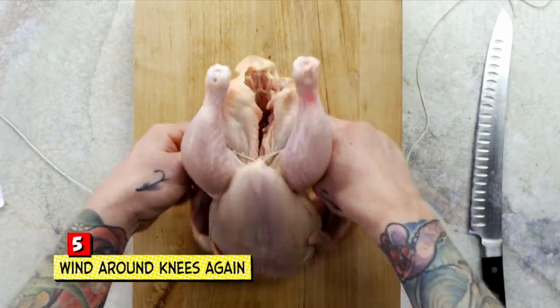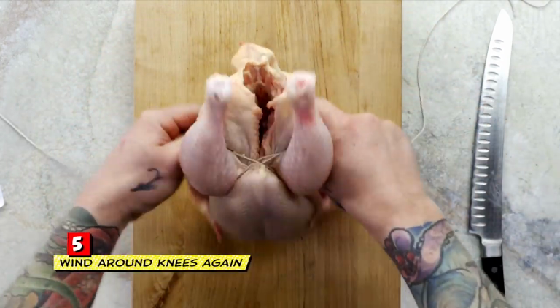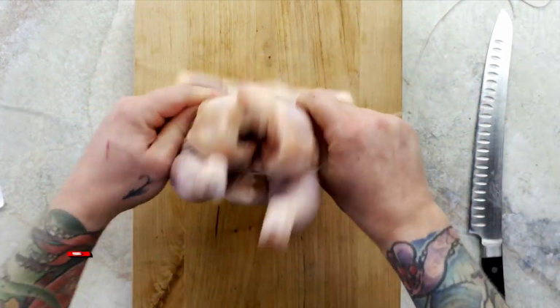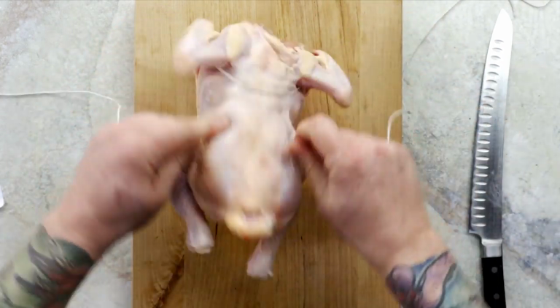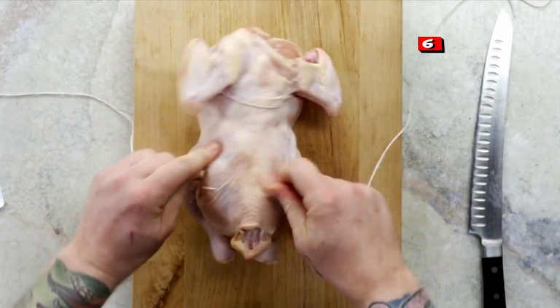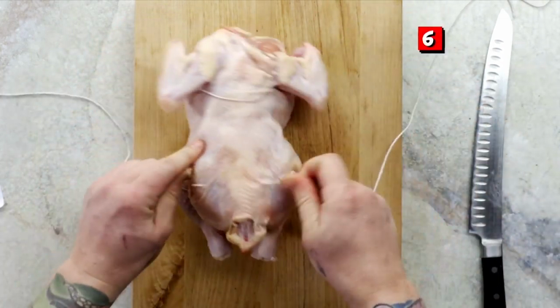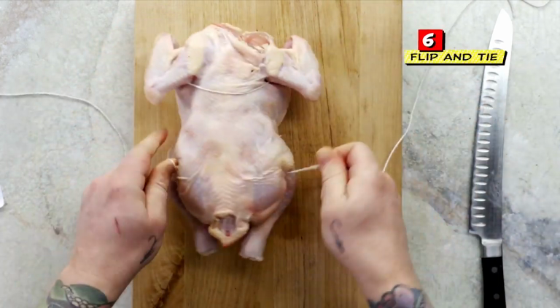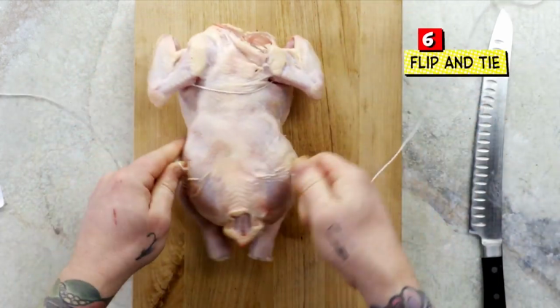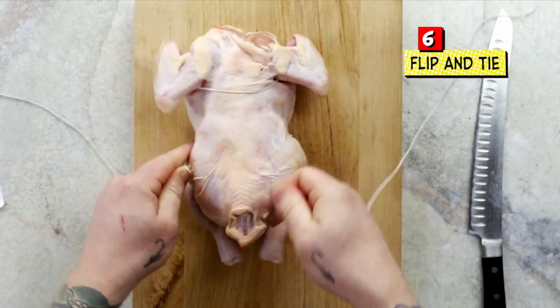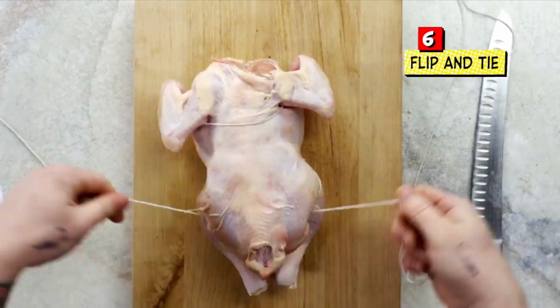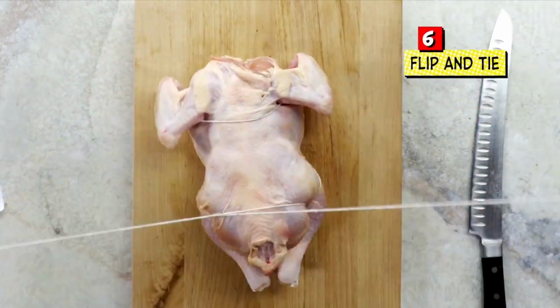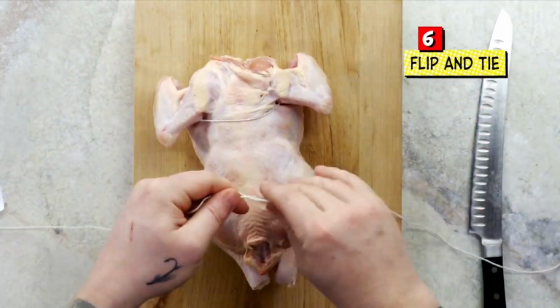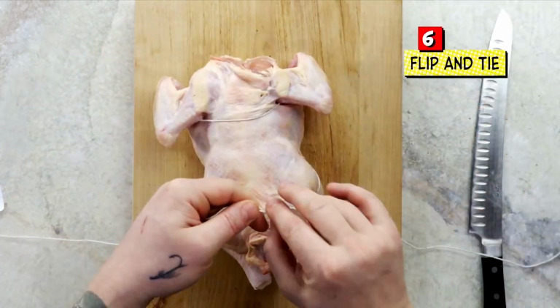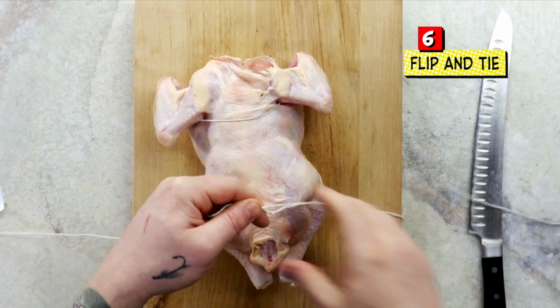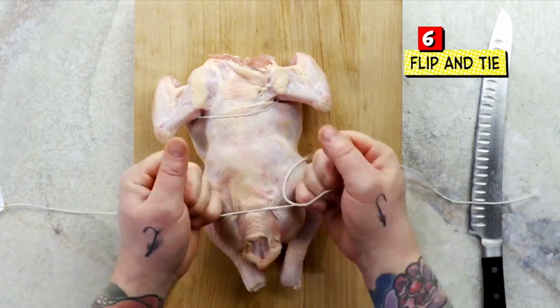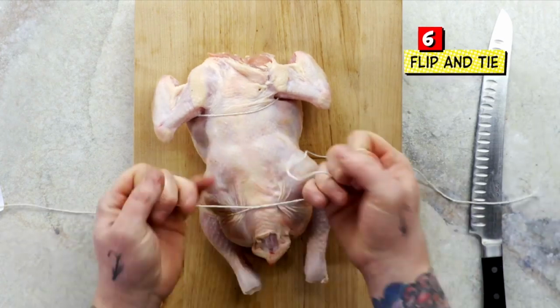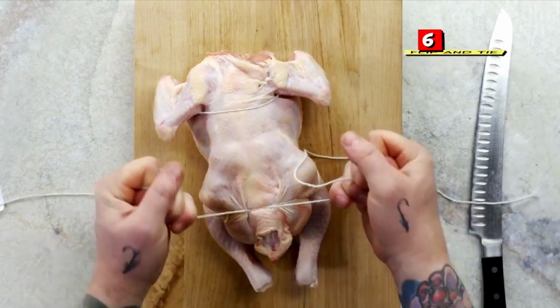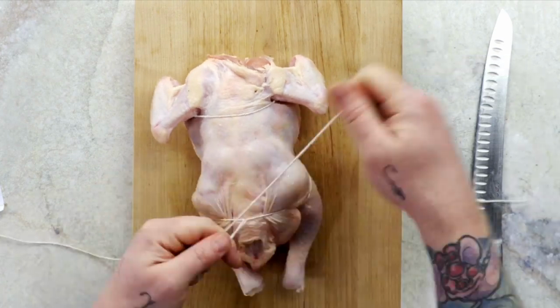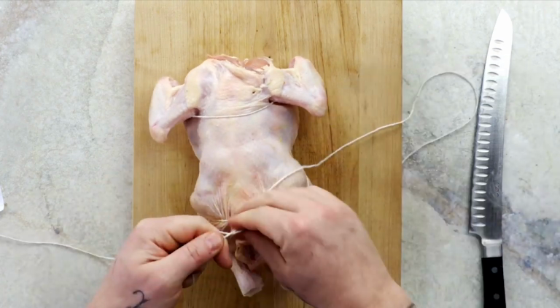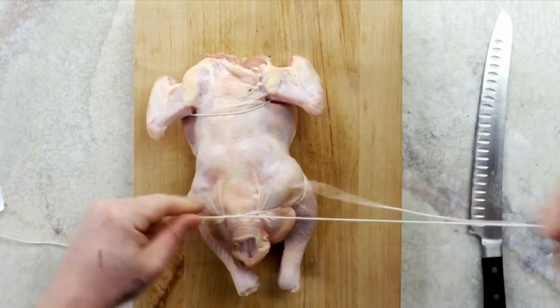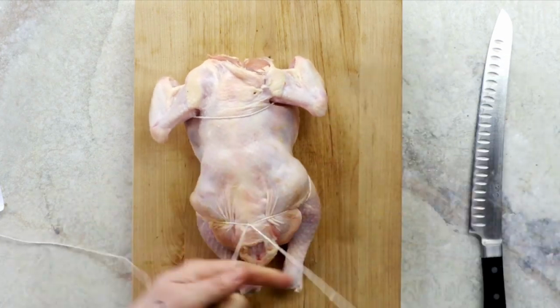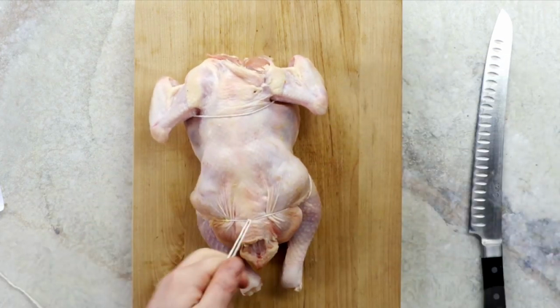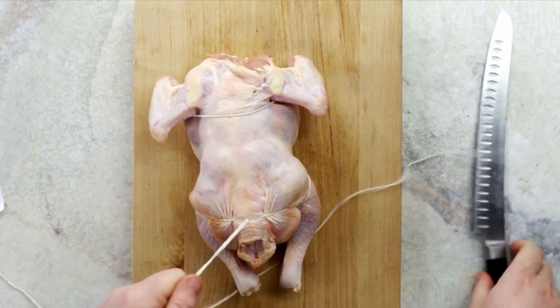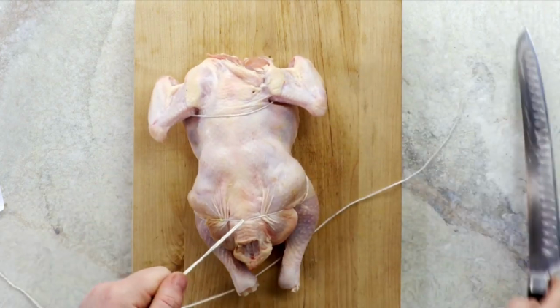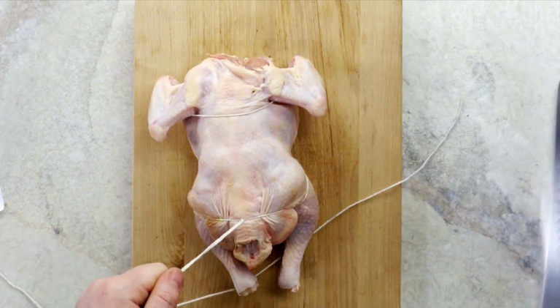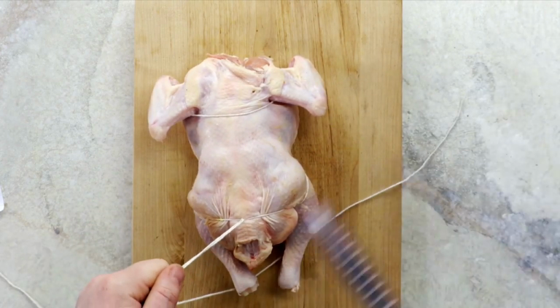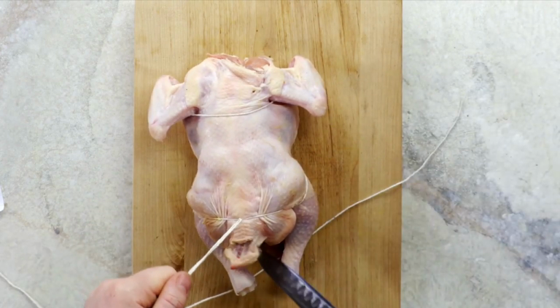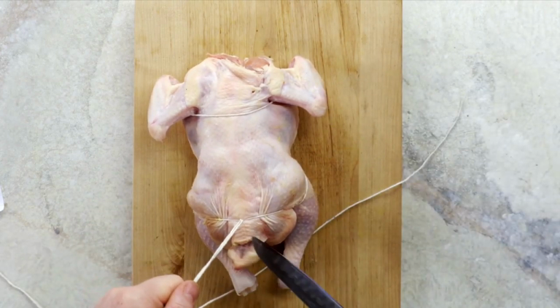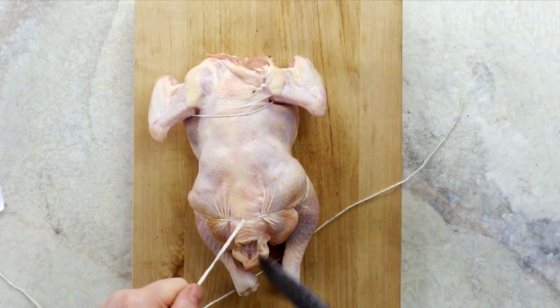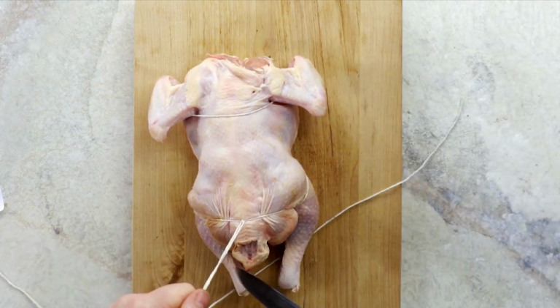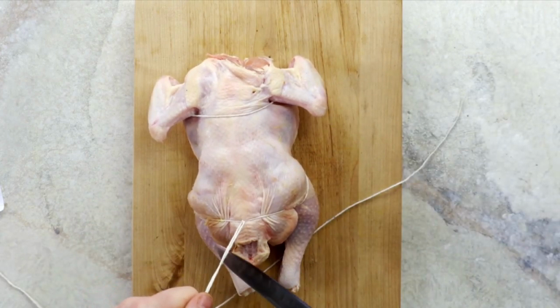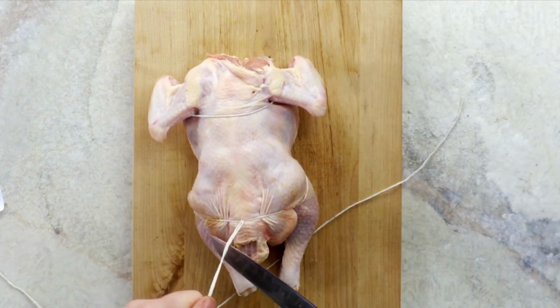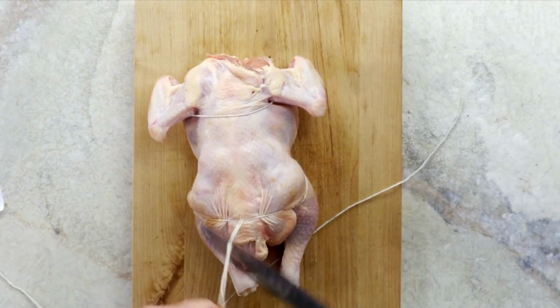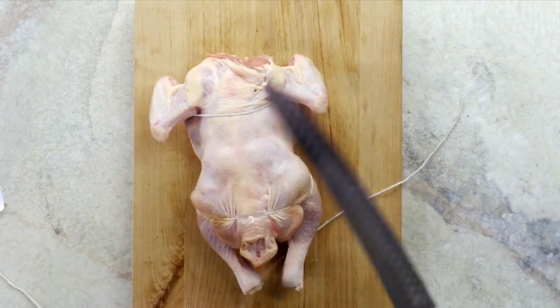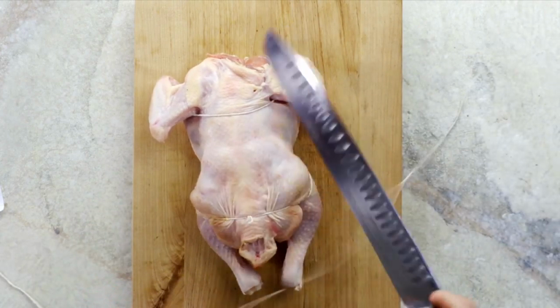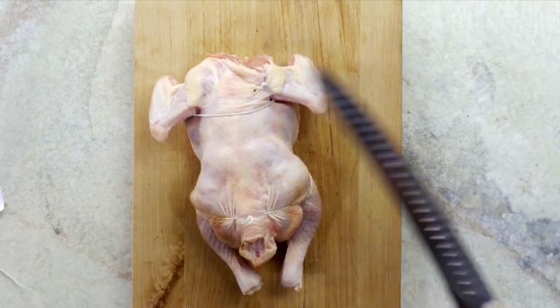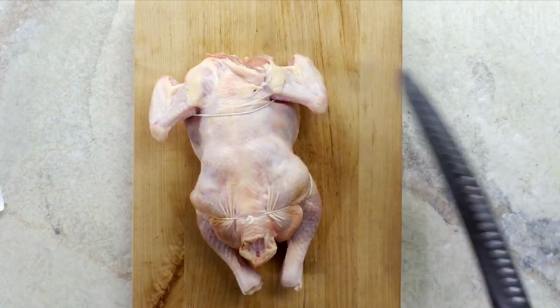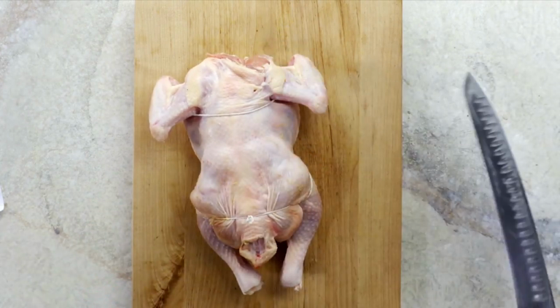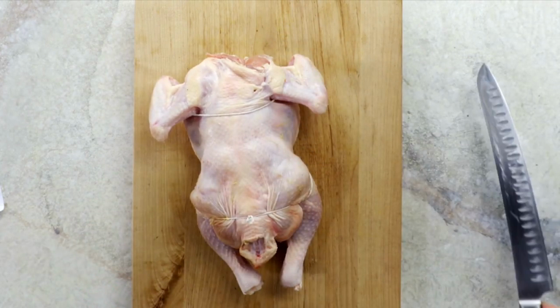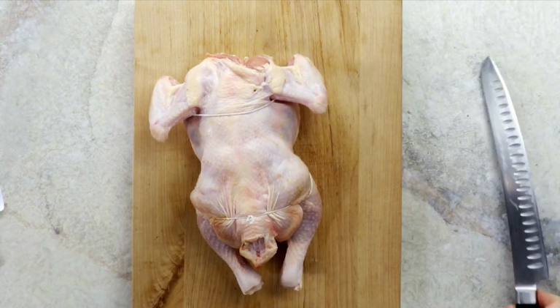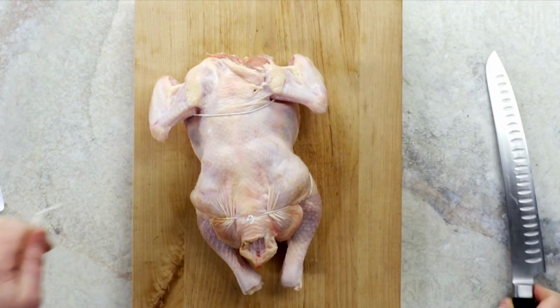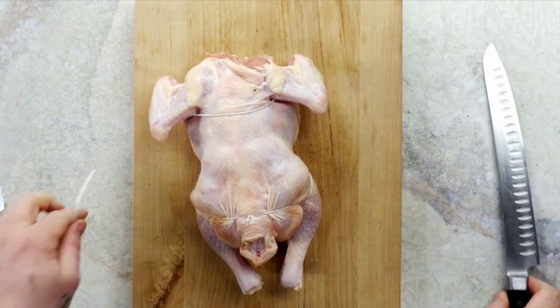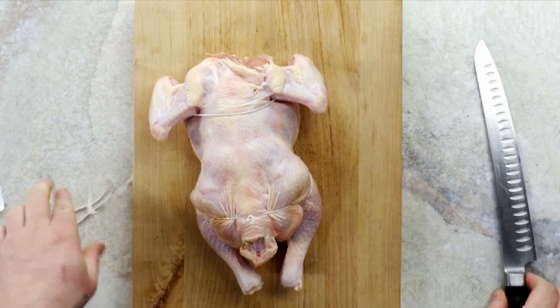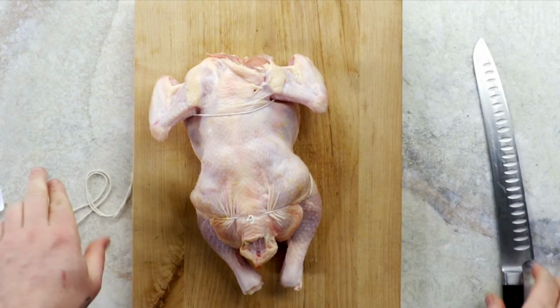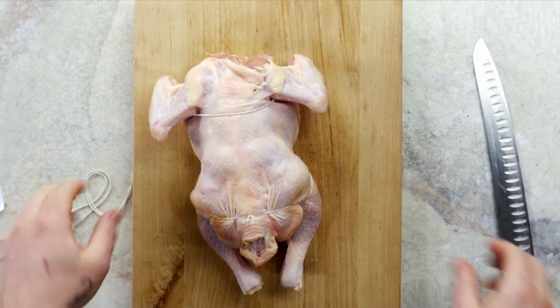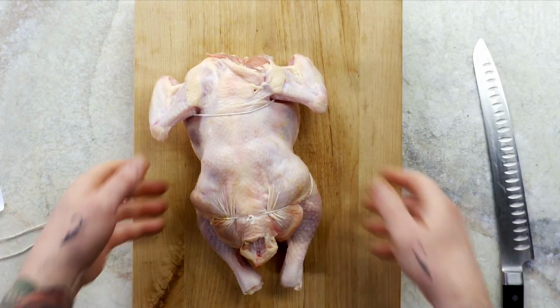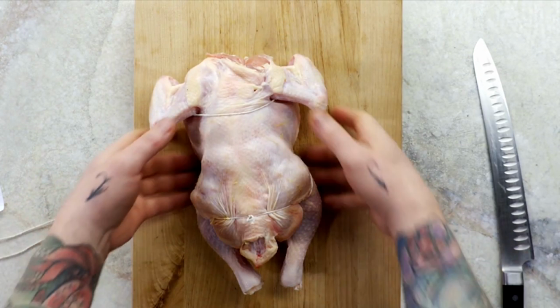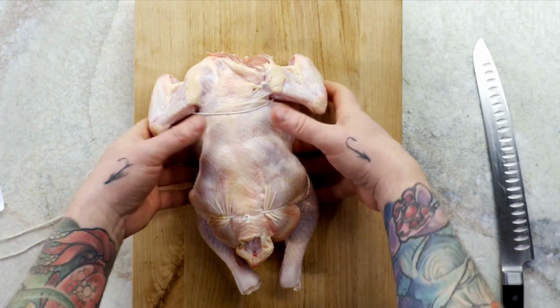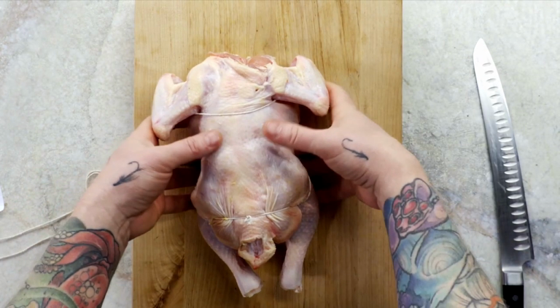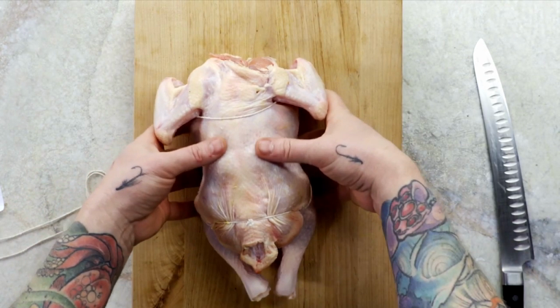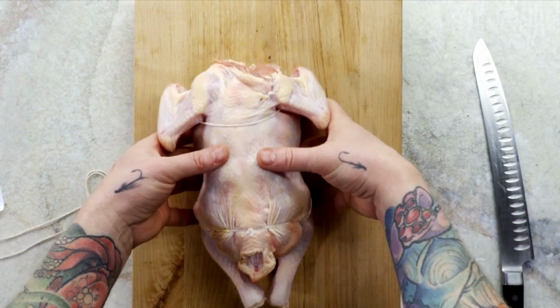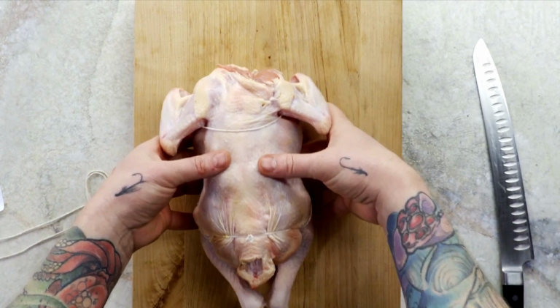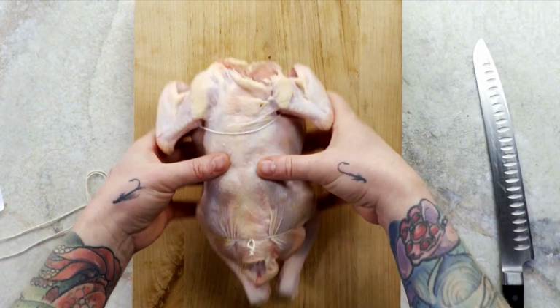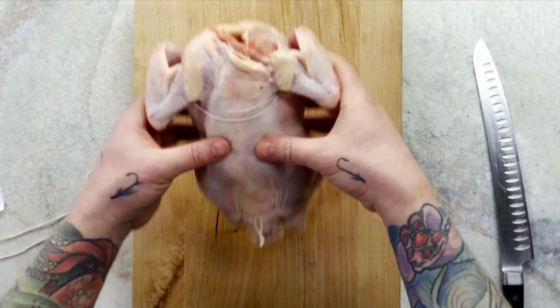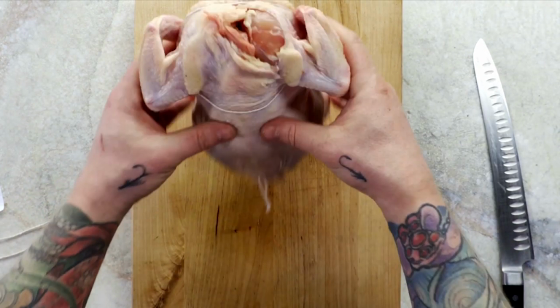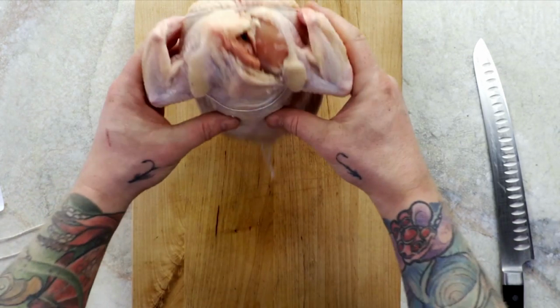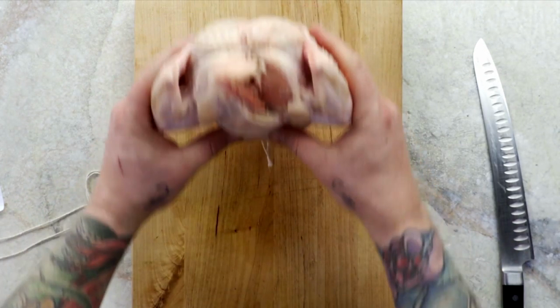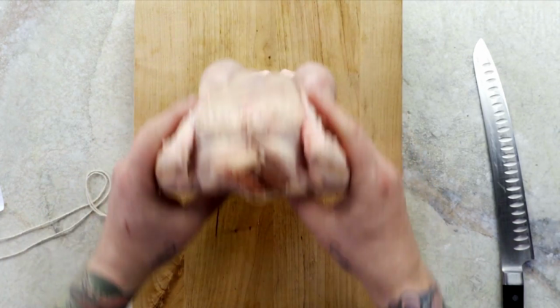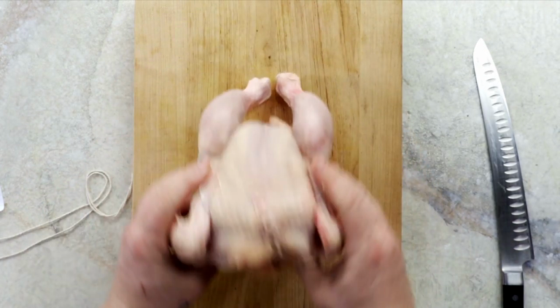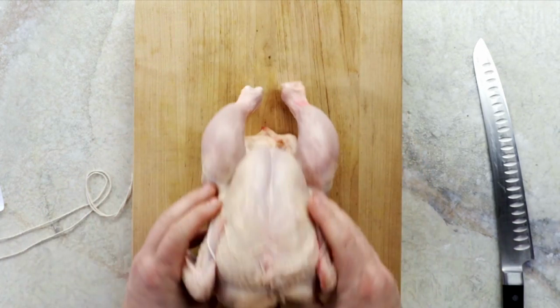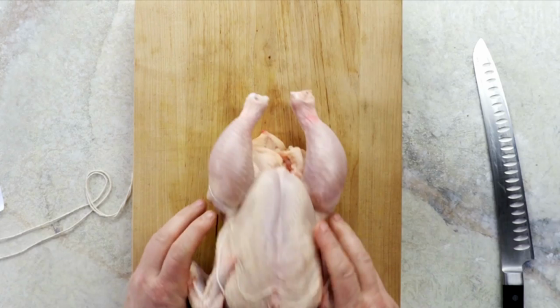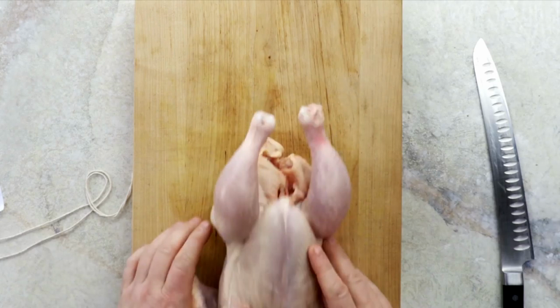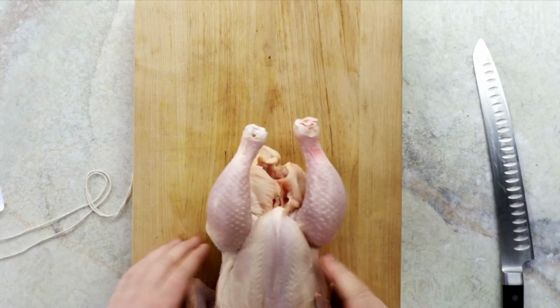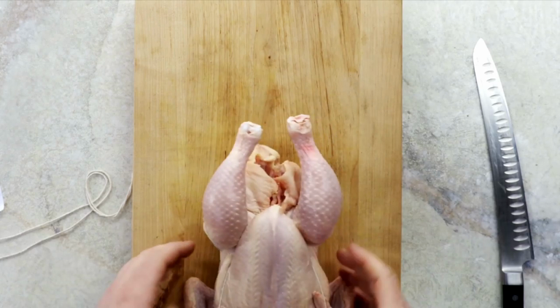Turn the chicken over and tie it off. Those free-flying legs ensure the skin doesn't shrink and the chicken cooks more evenly.